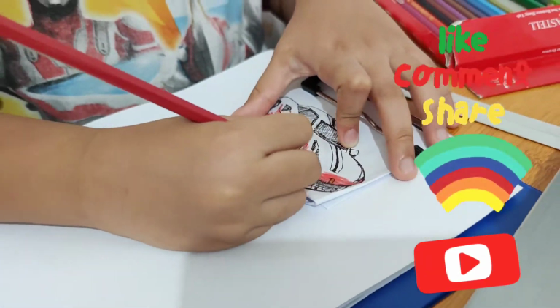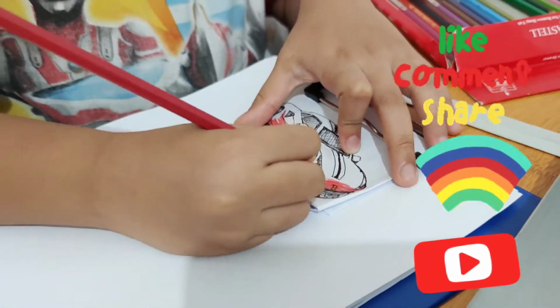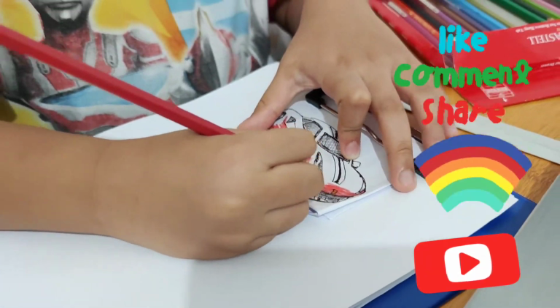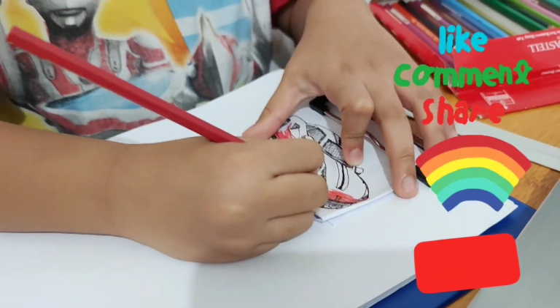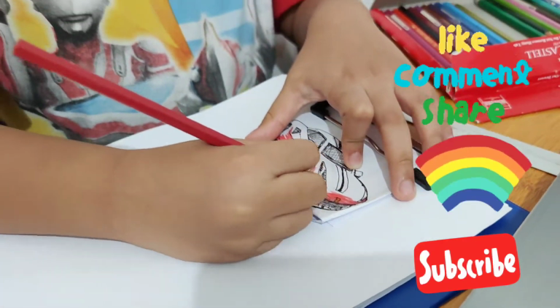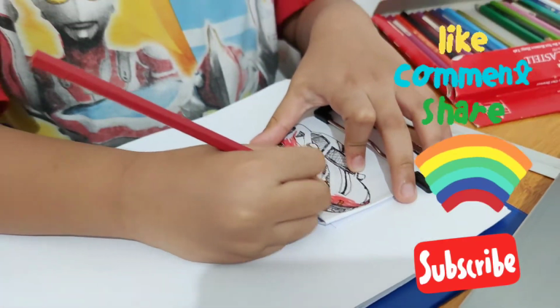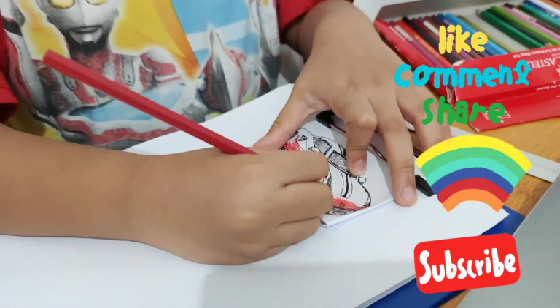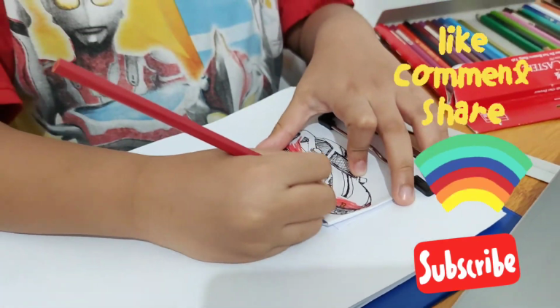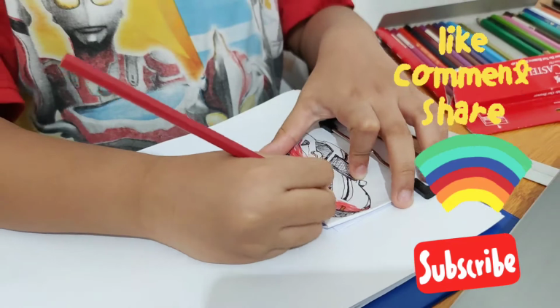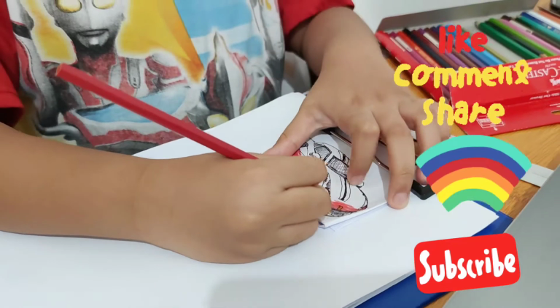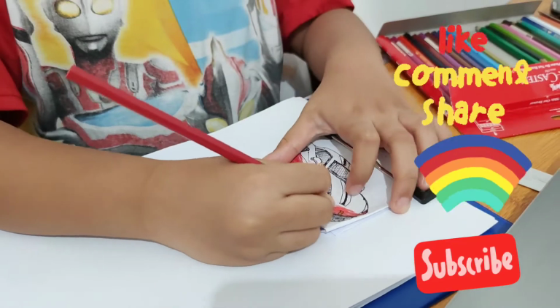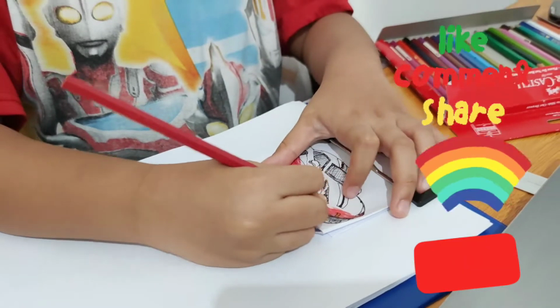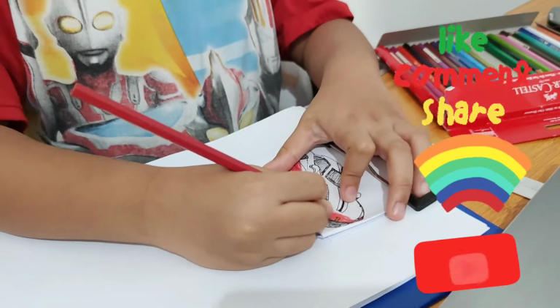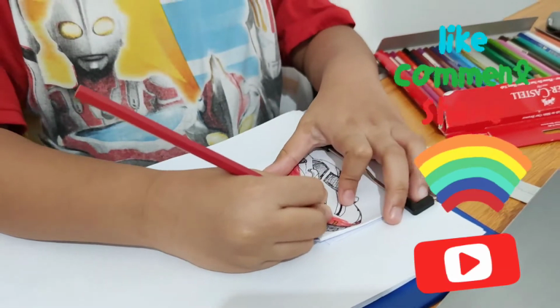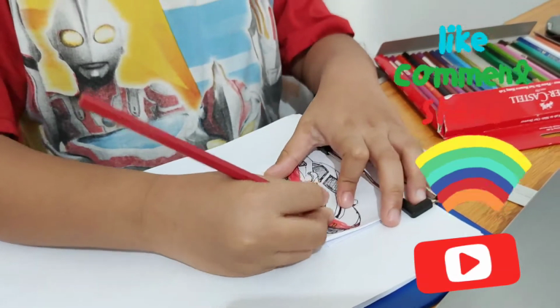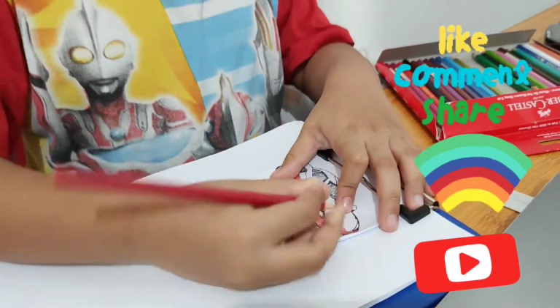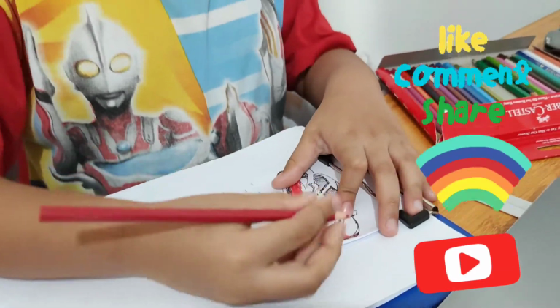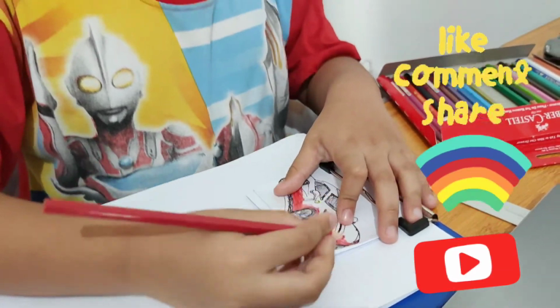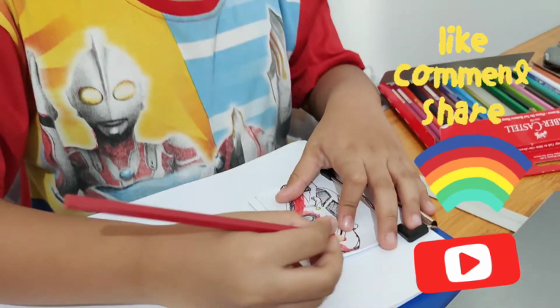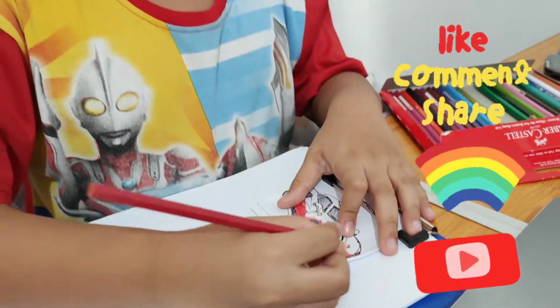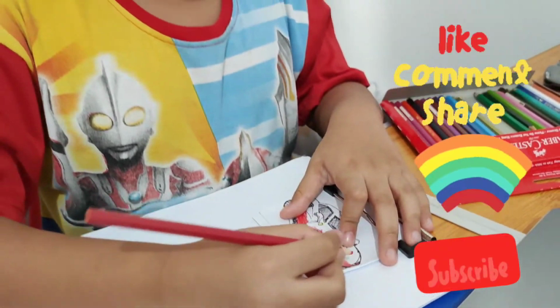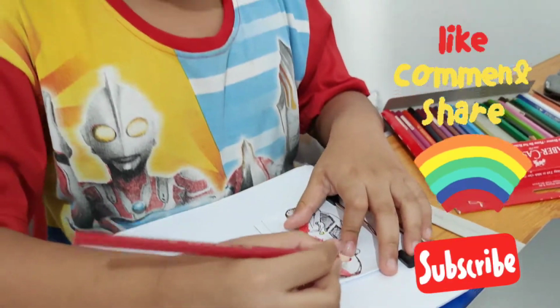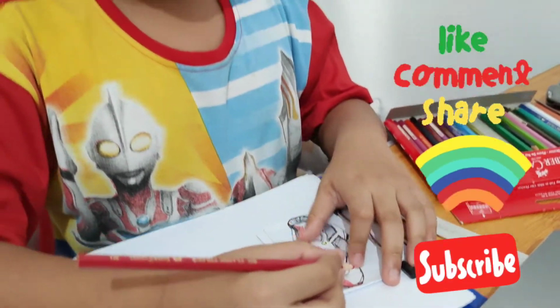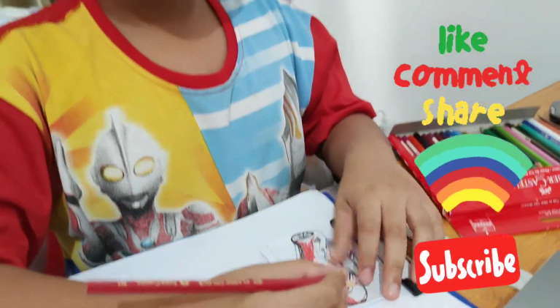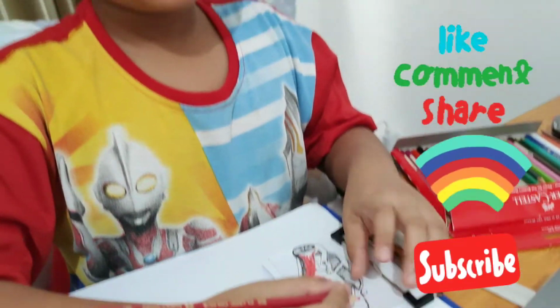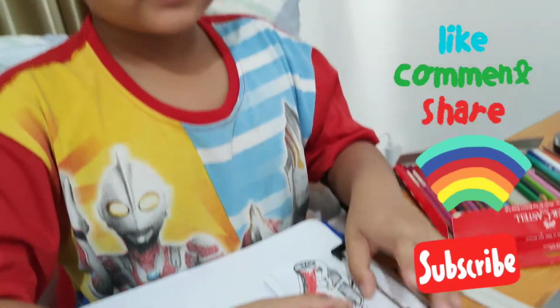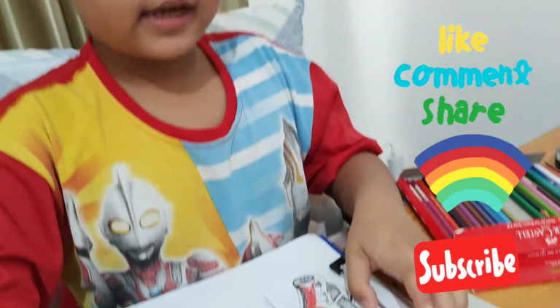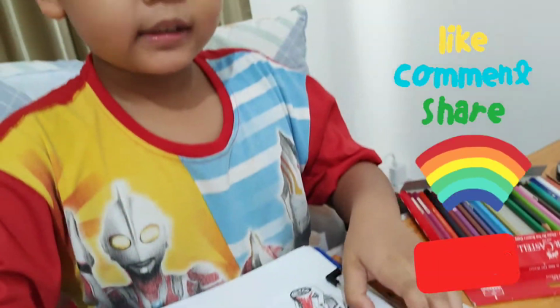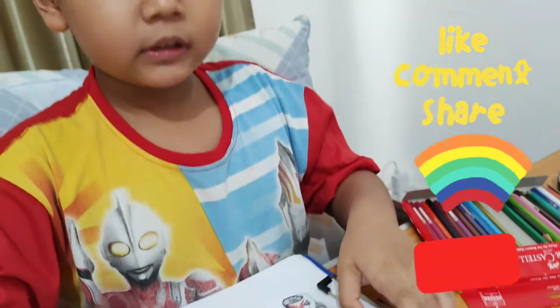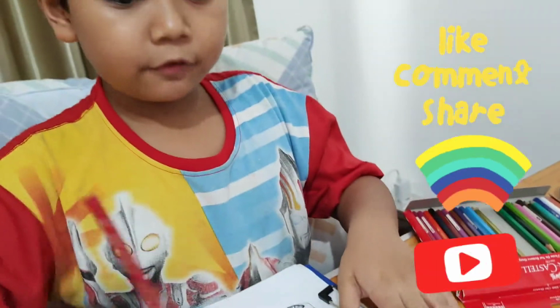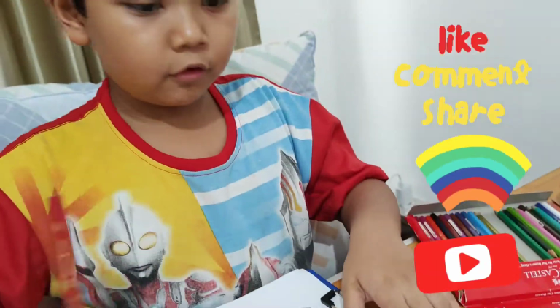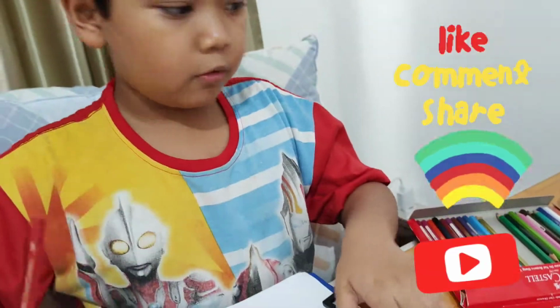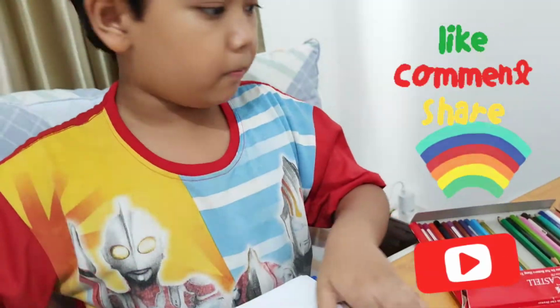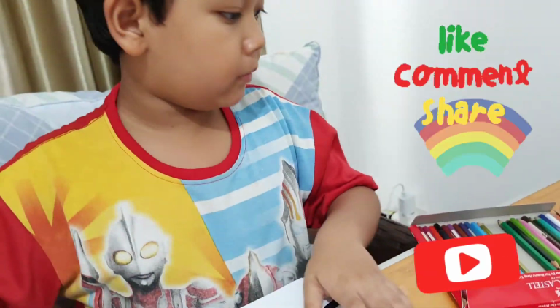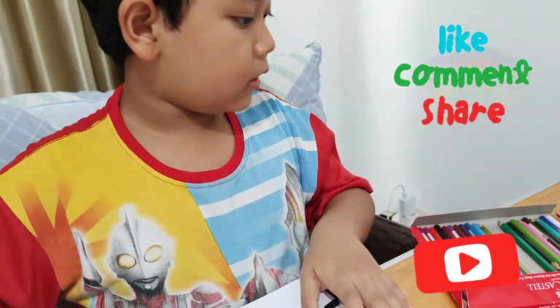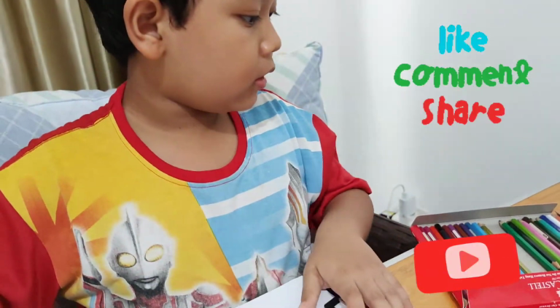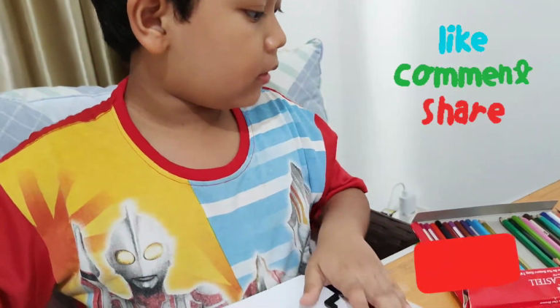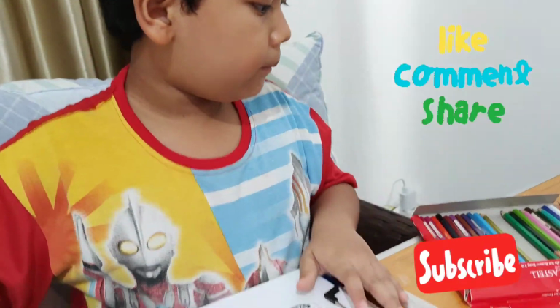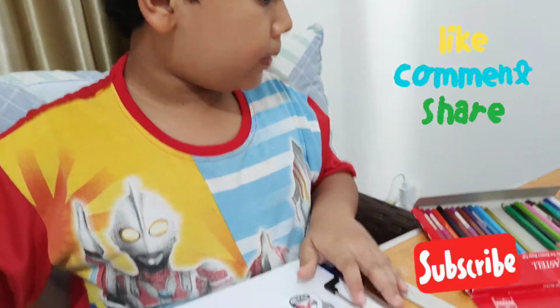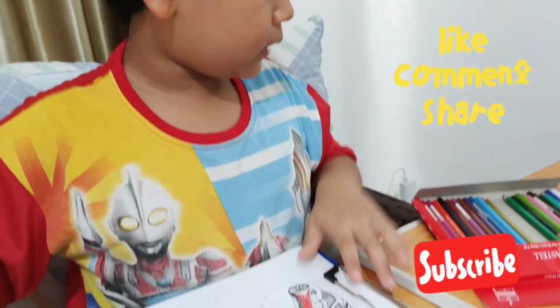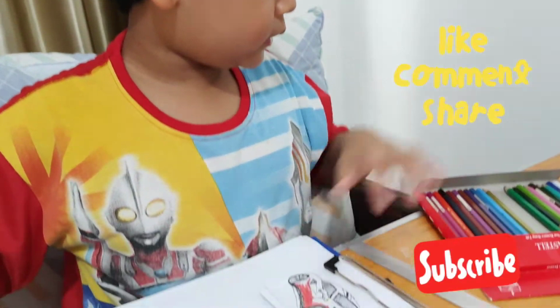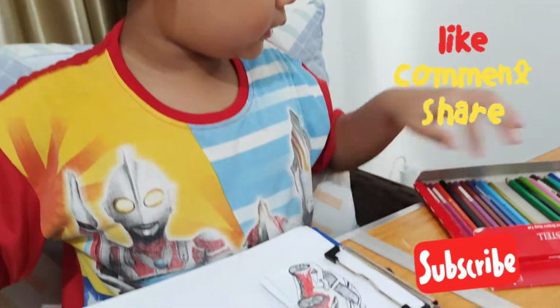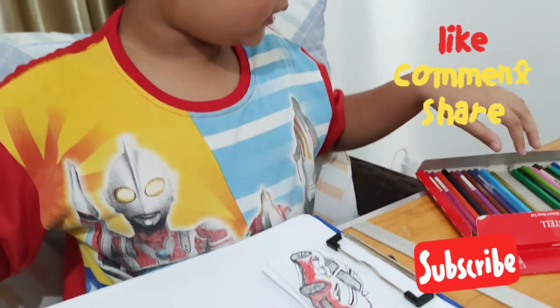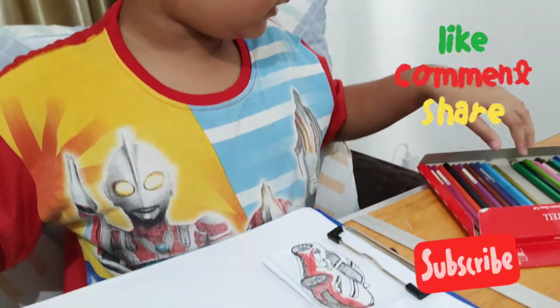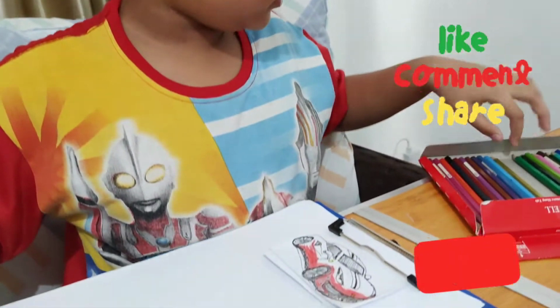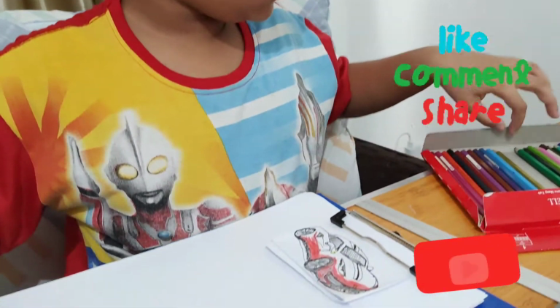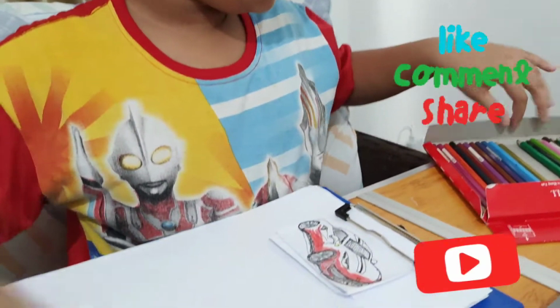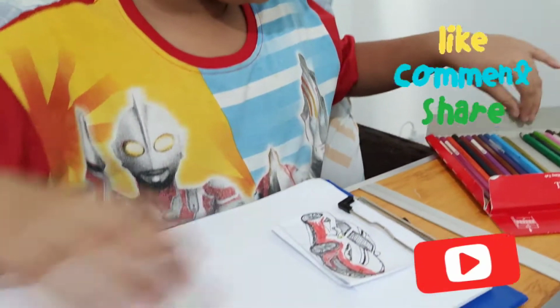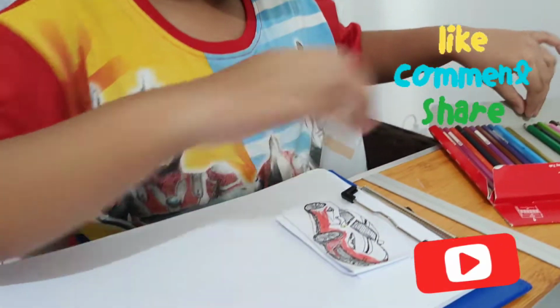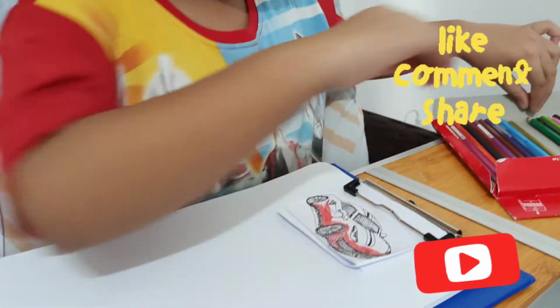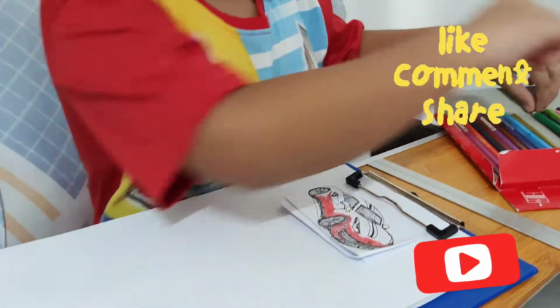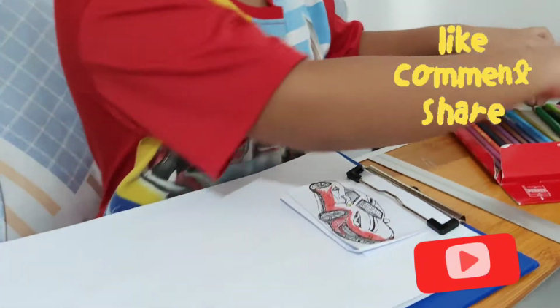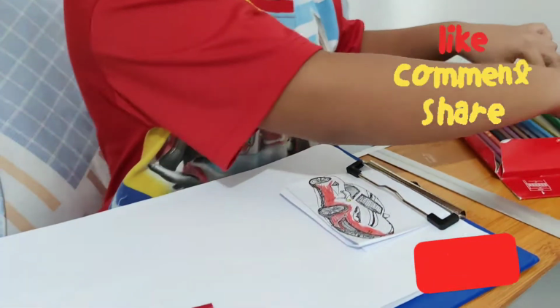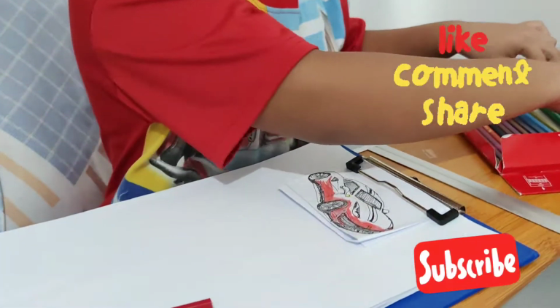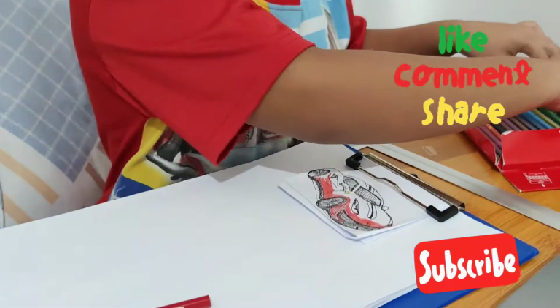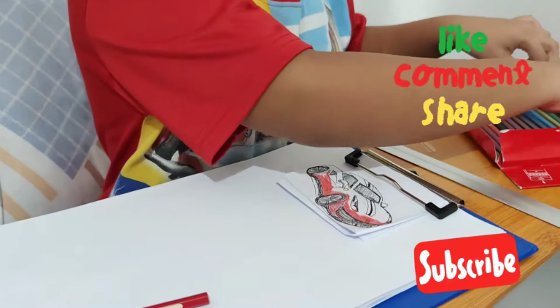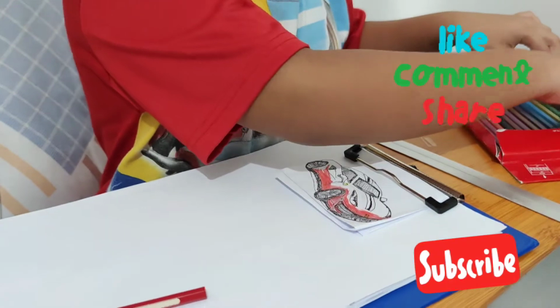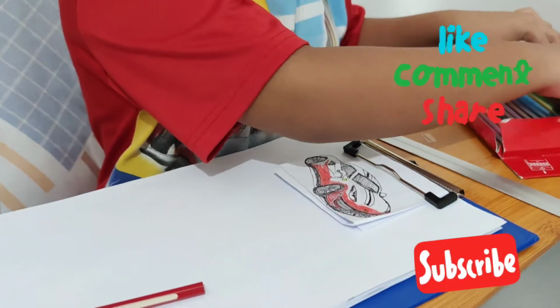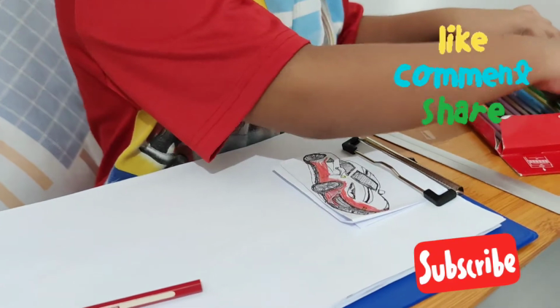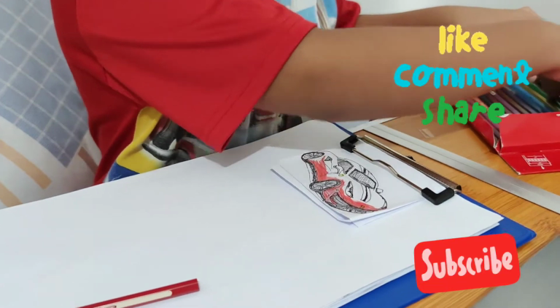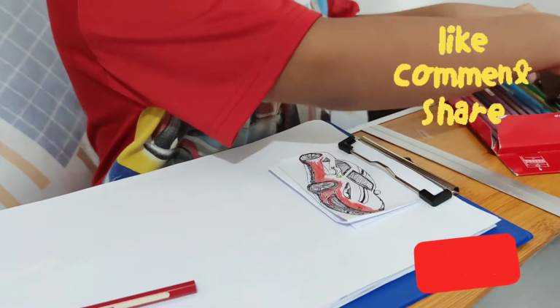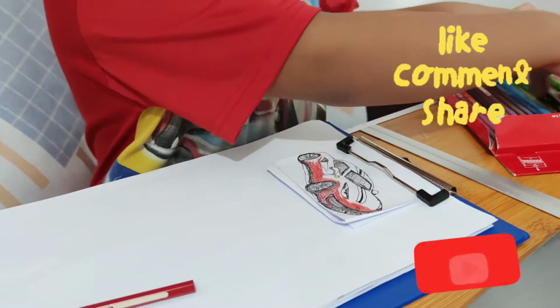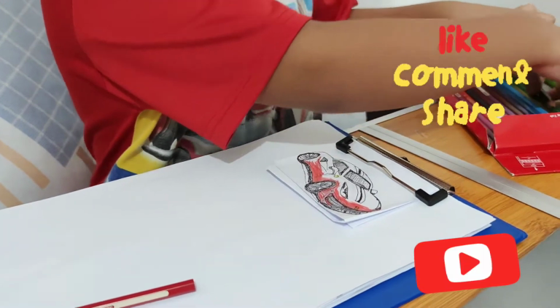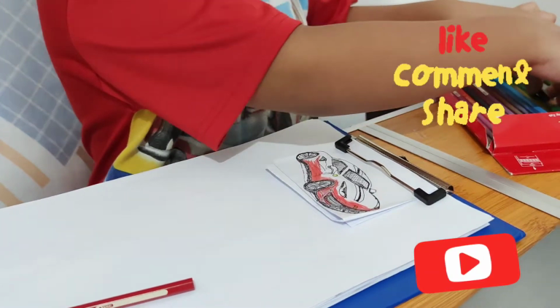This is Papa making the sketch from pencil. This is the pencil.